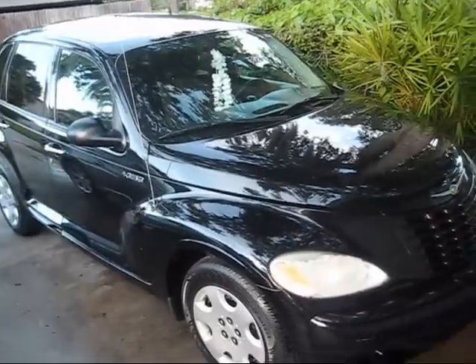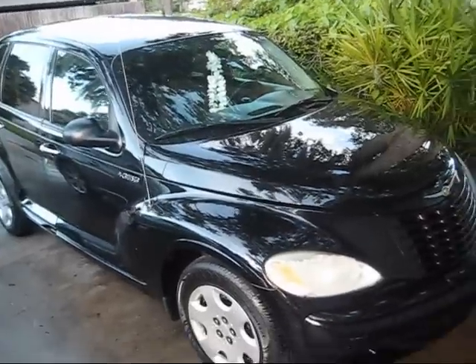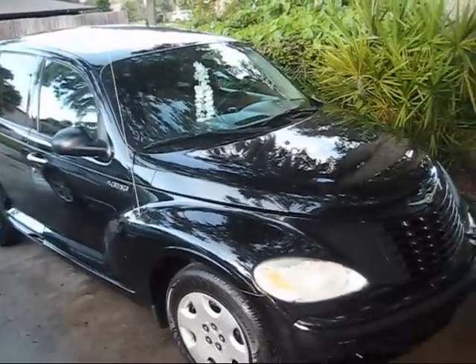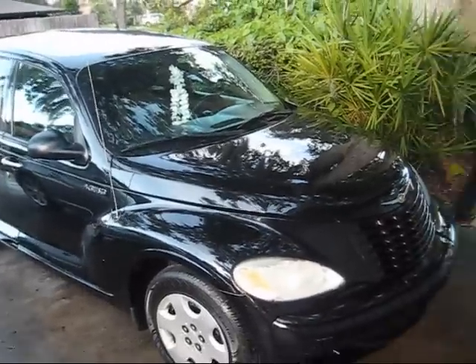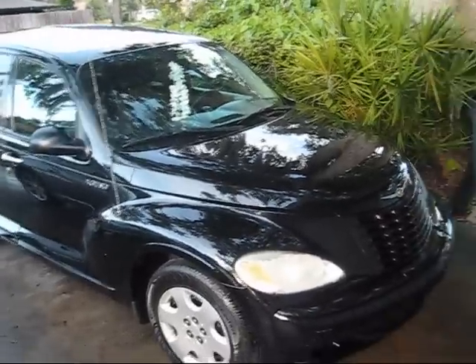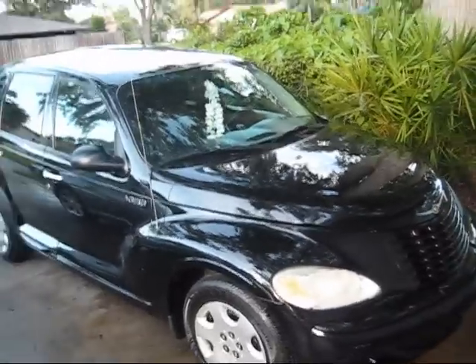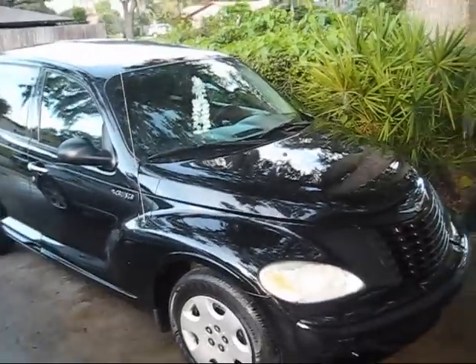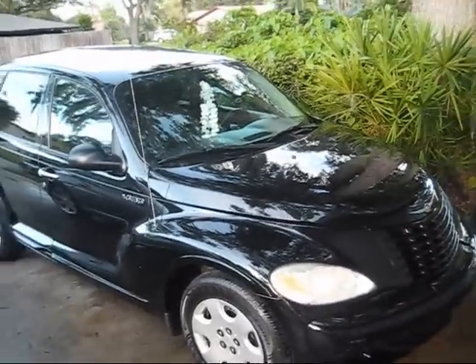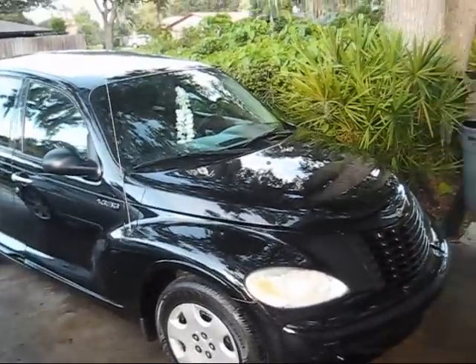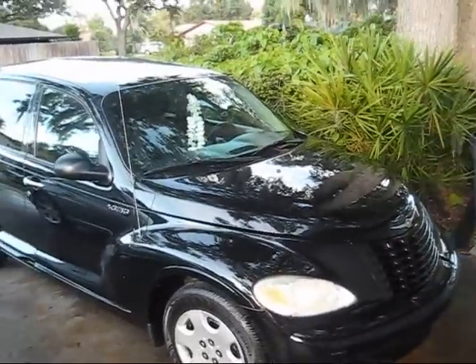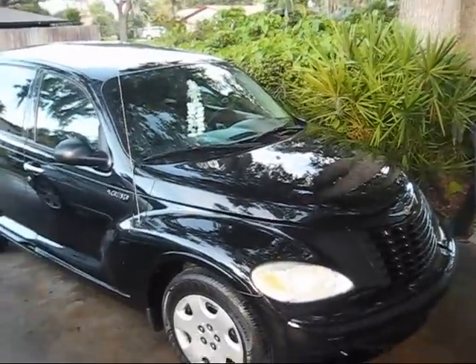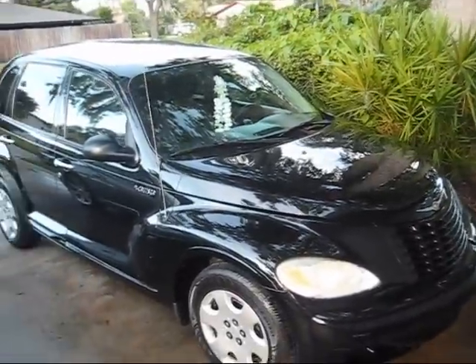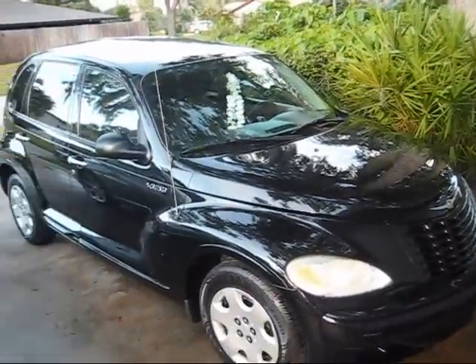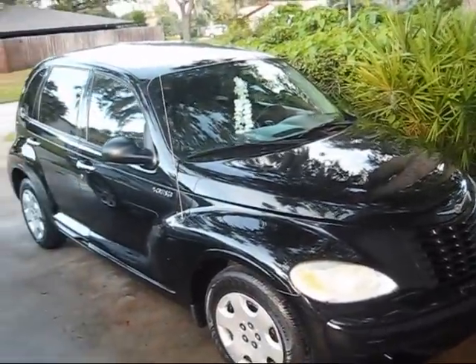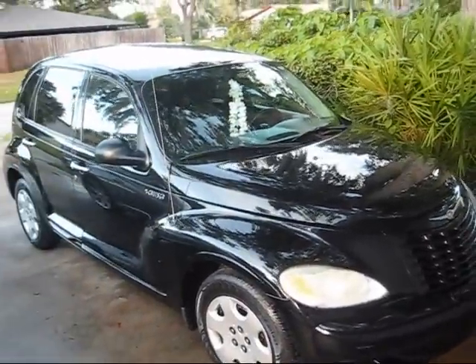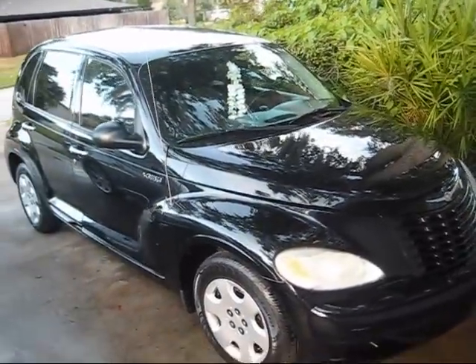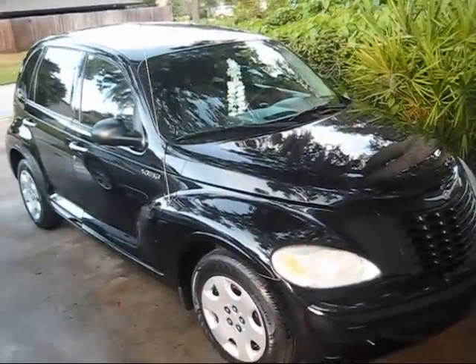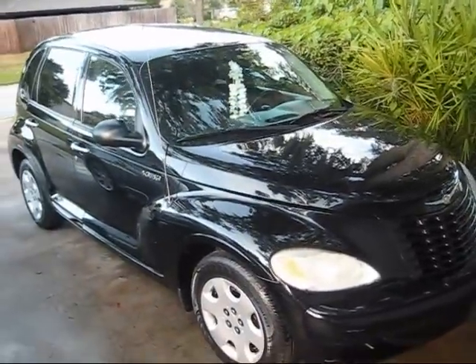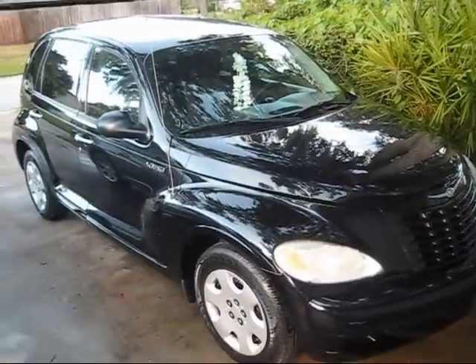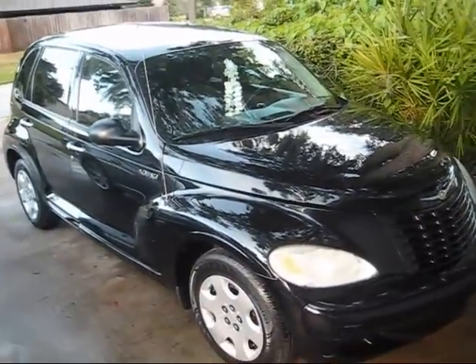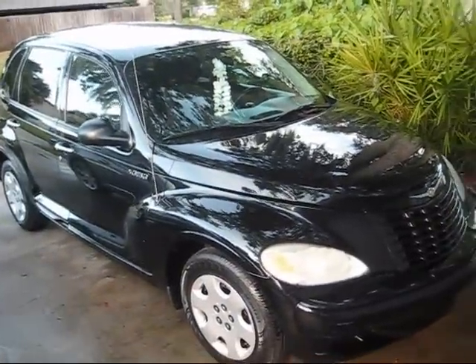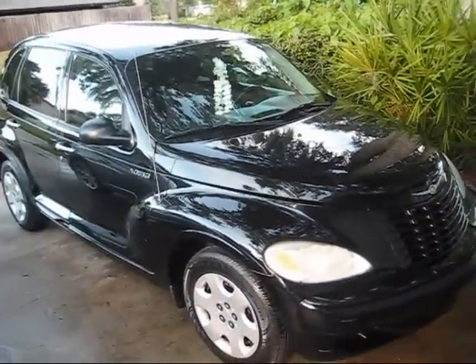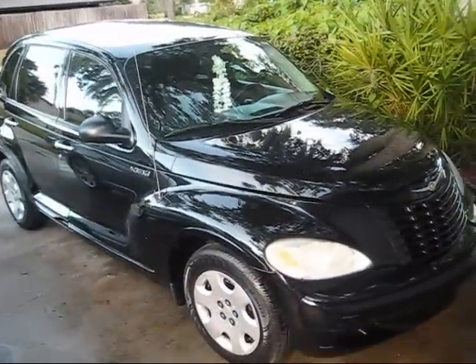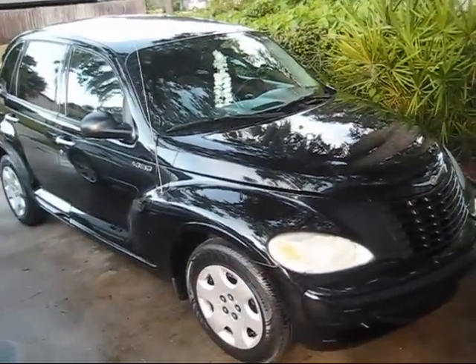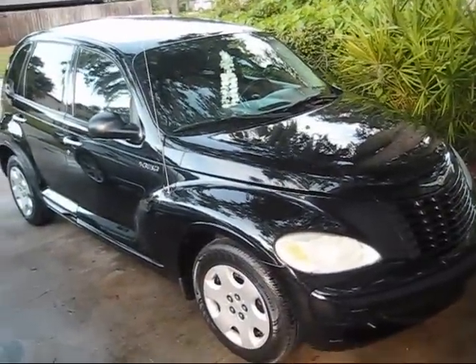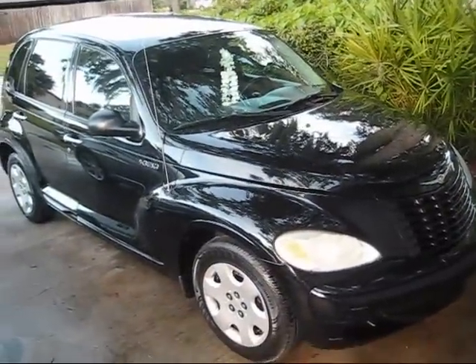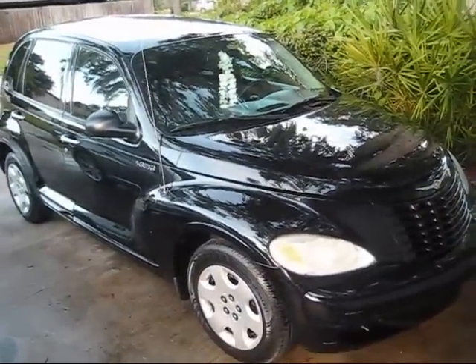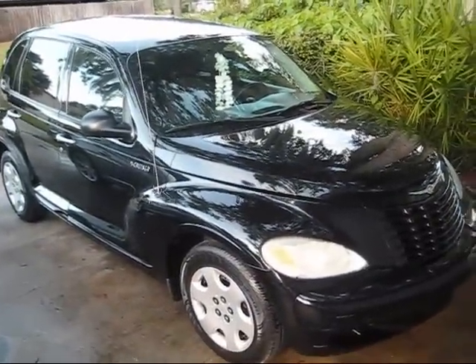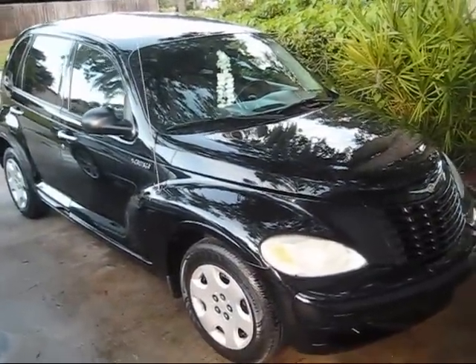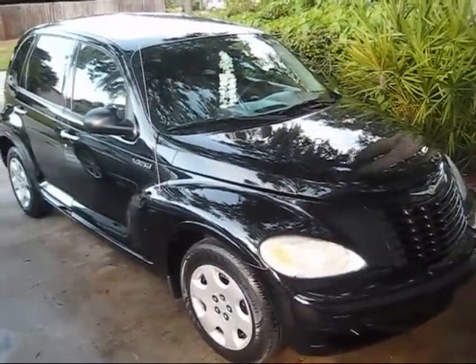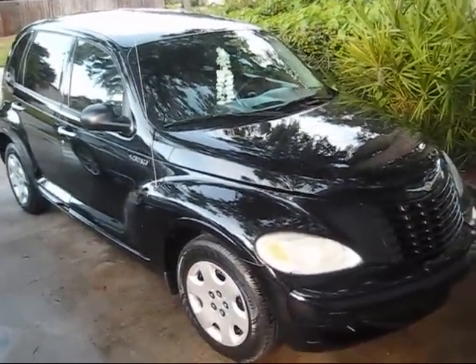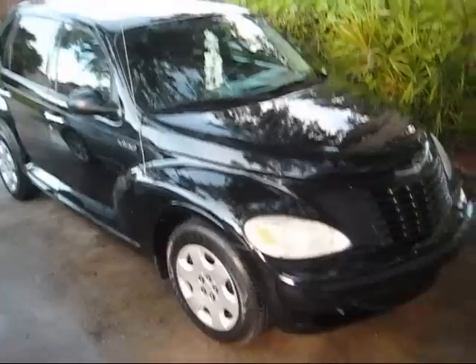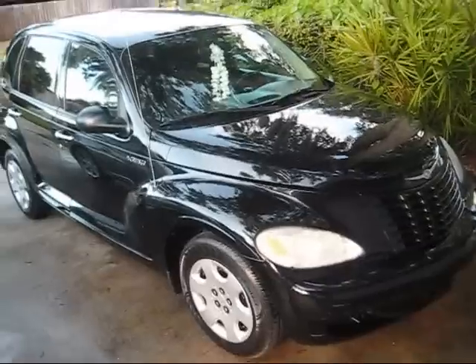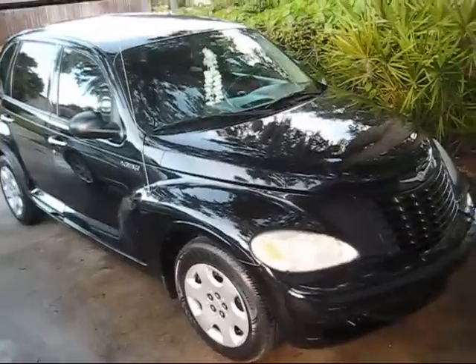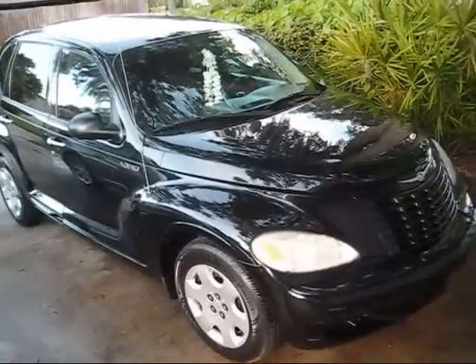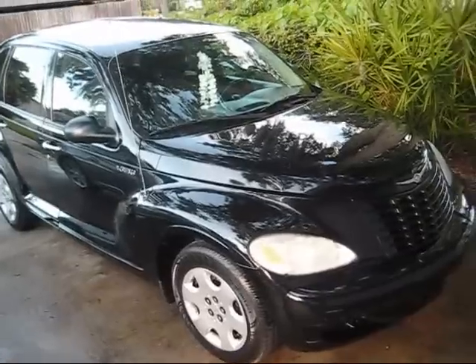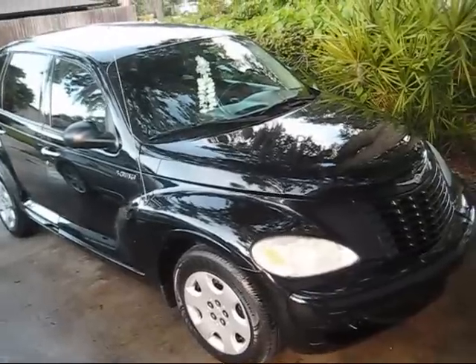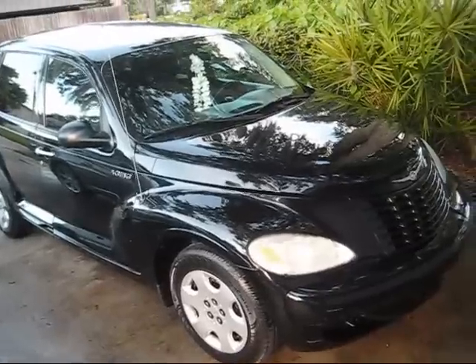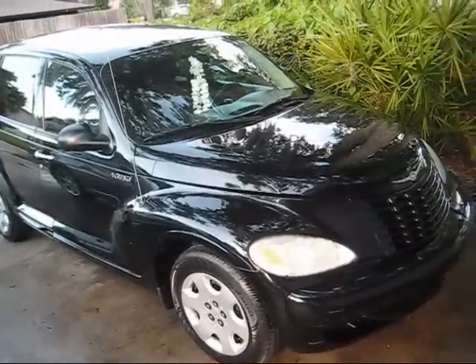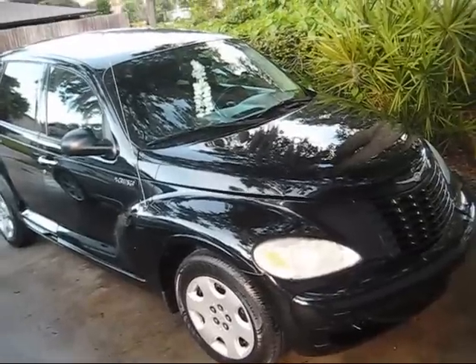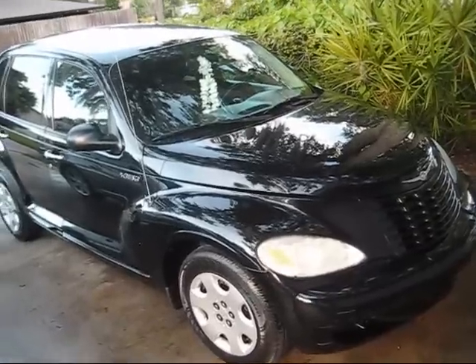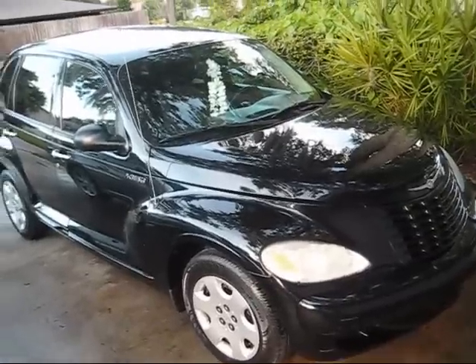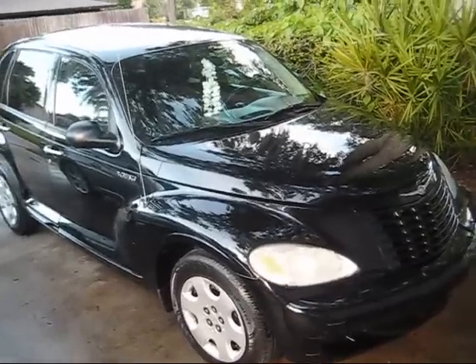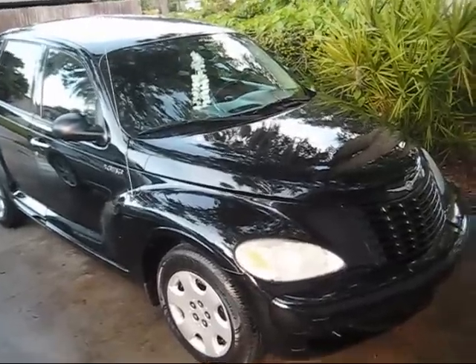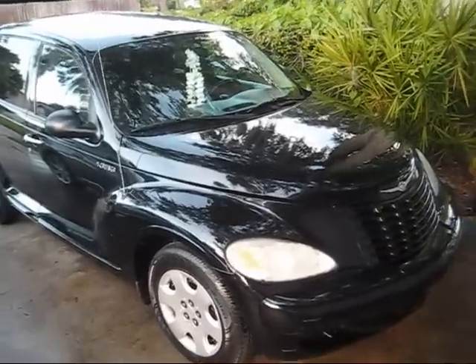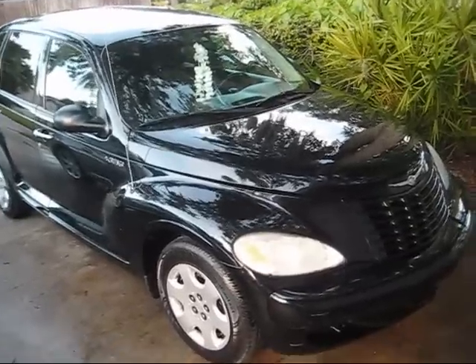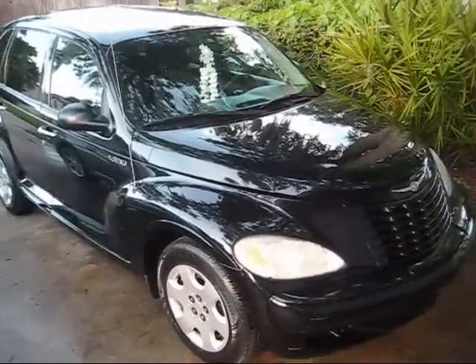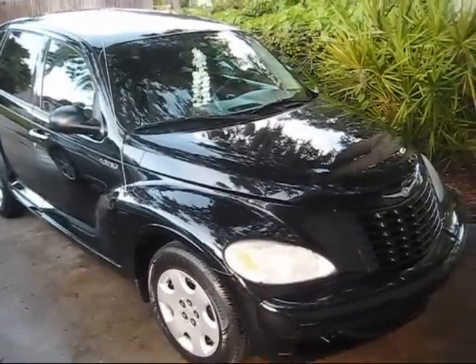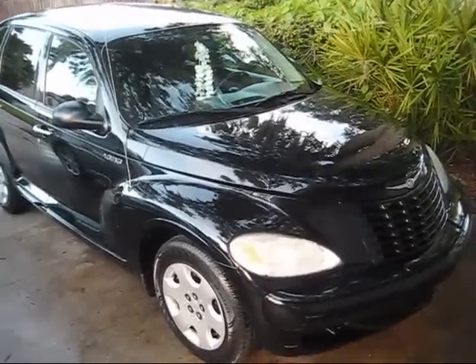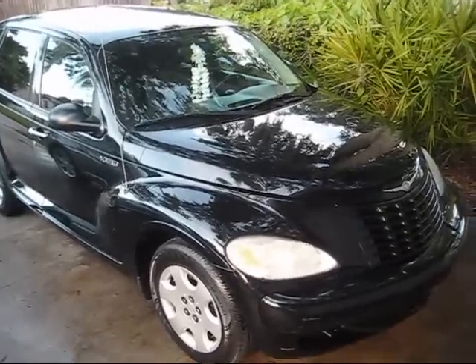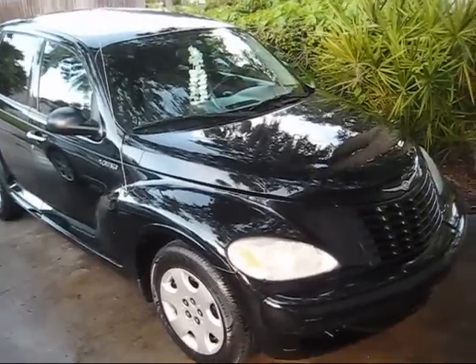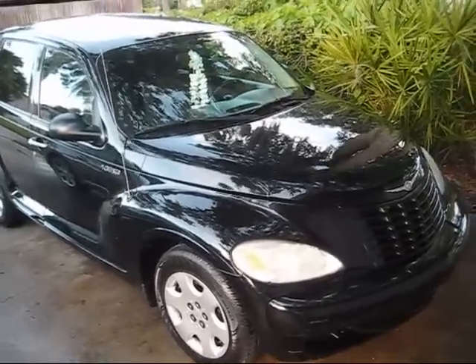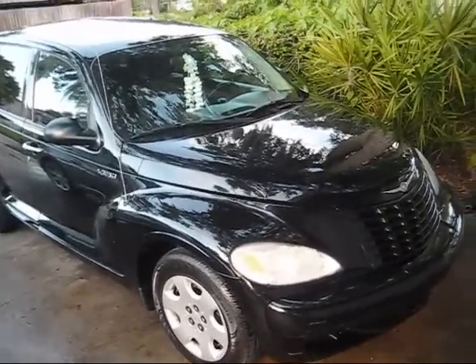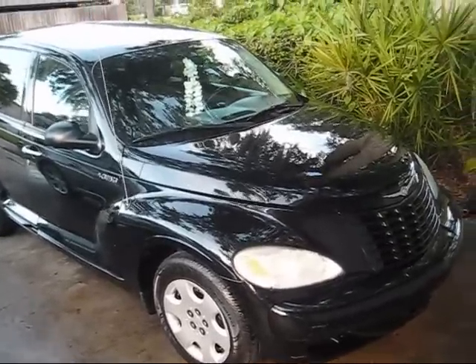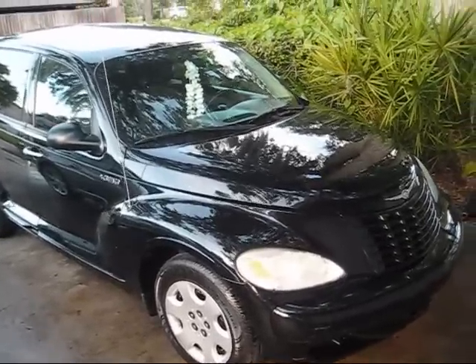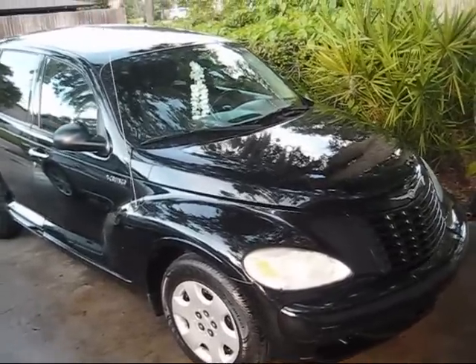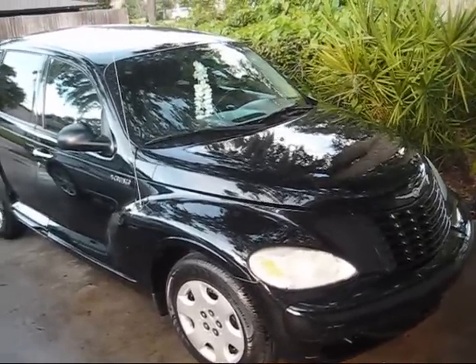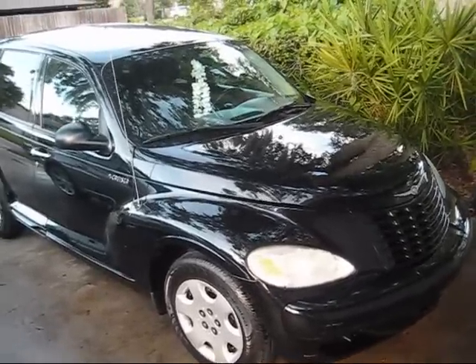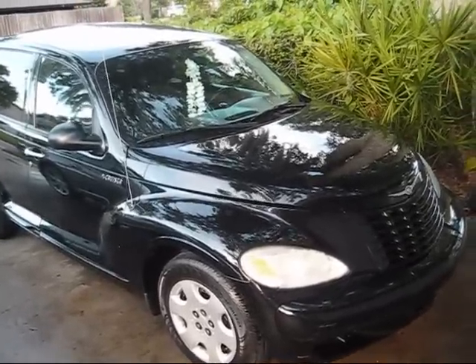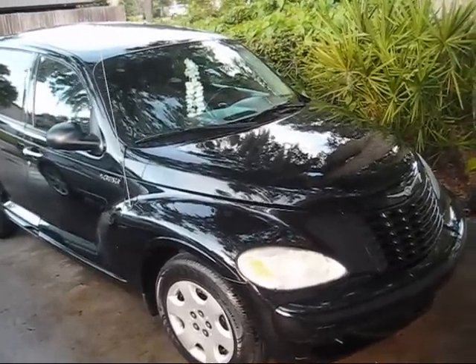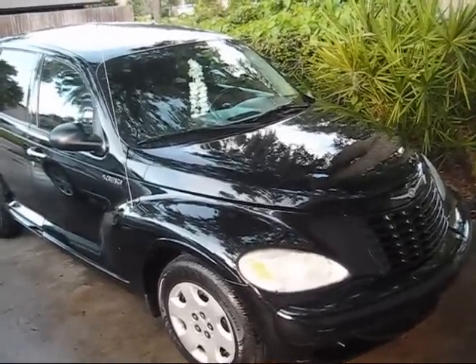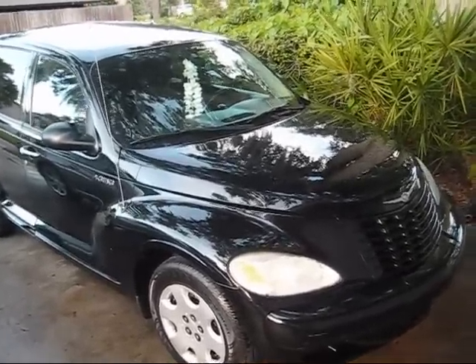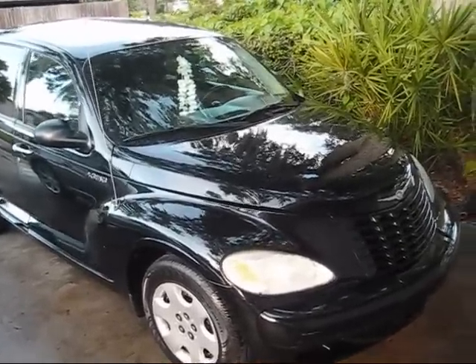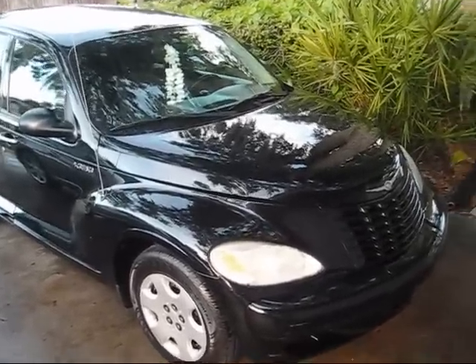What's up YouTube? Just want to show you my new car. It's a 2004 PT Cruiser, Chrysler. Okay, maybe not. It's my sister's car.